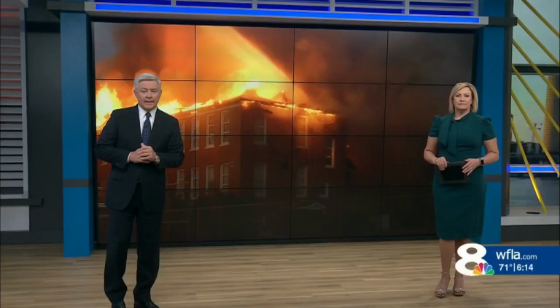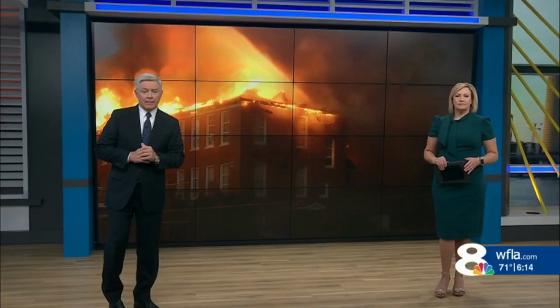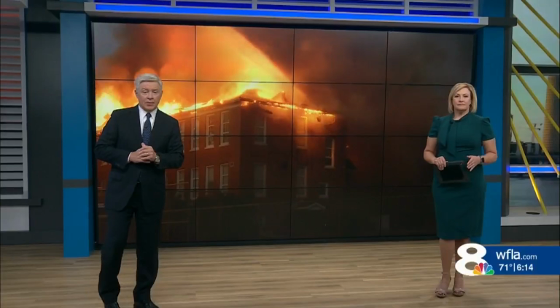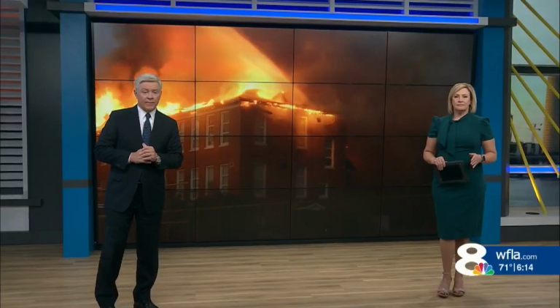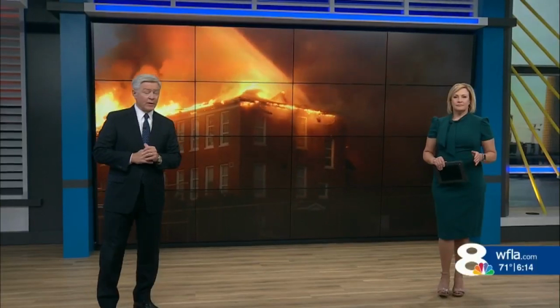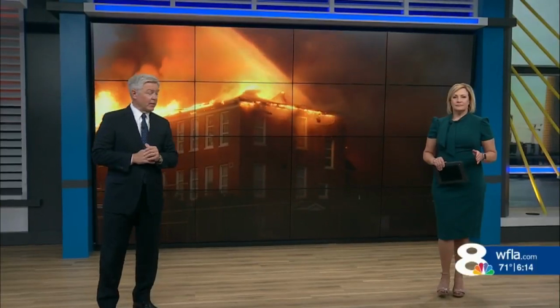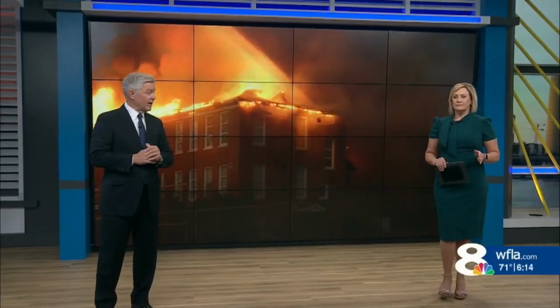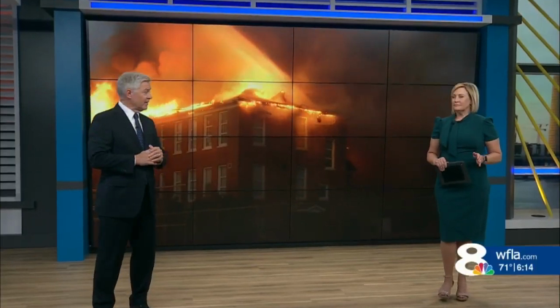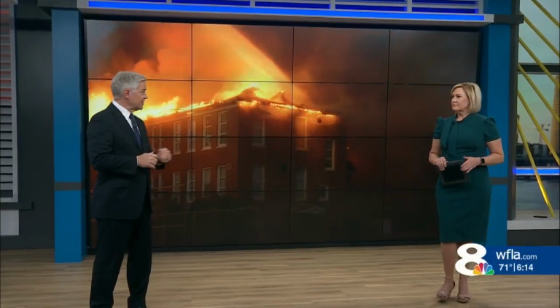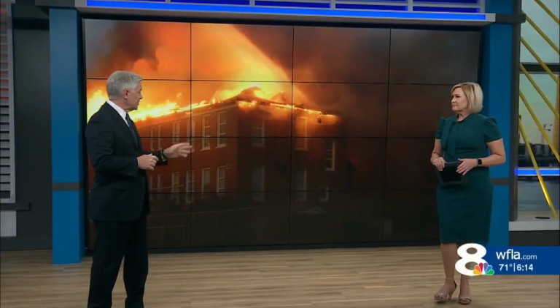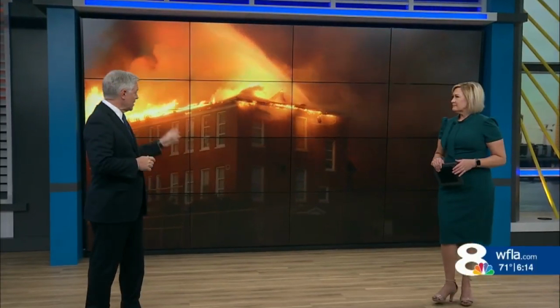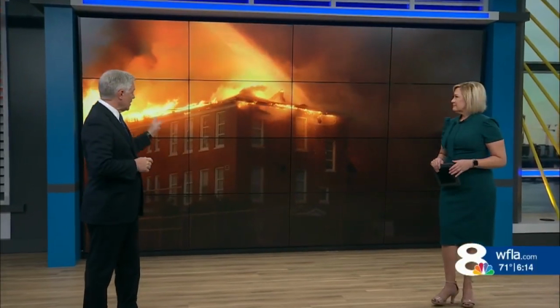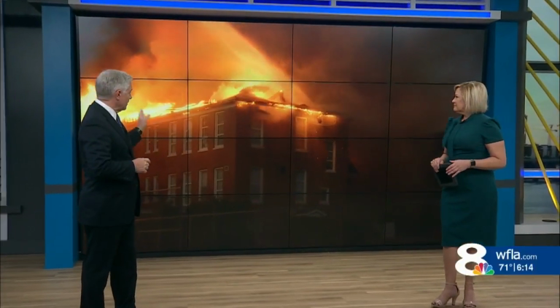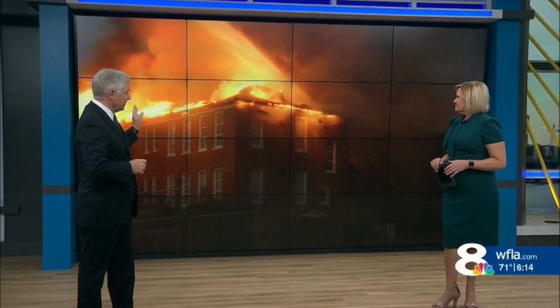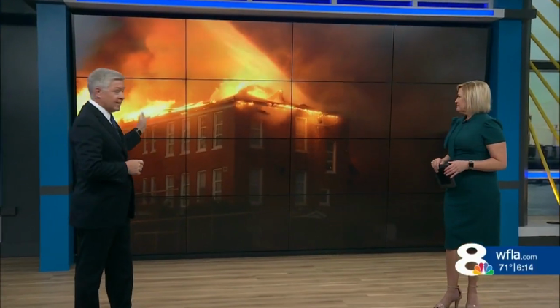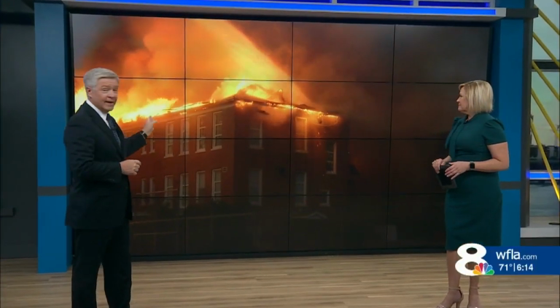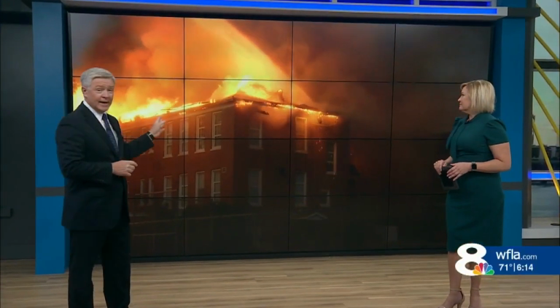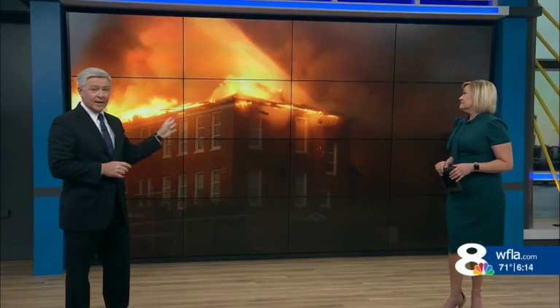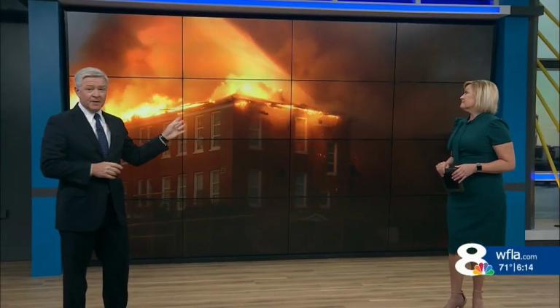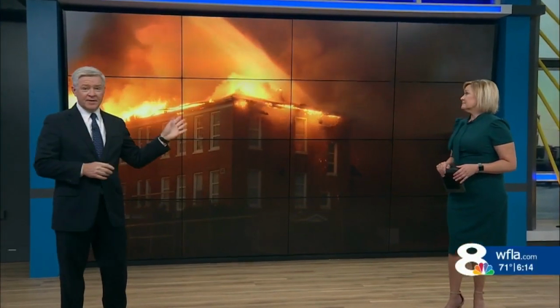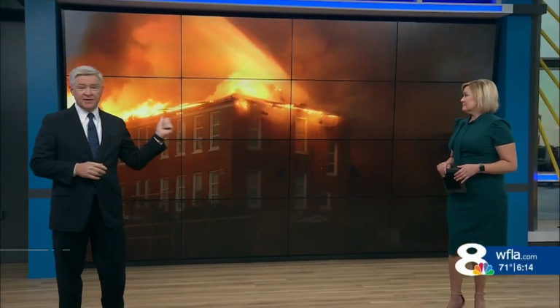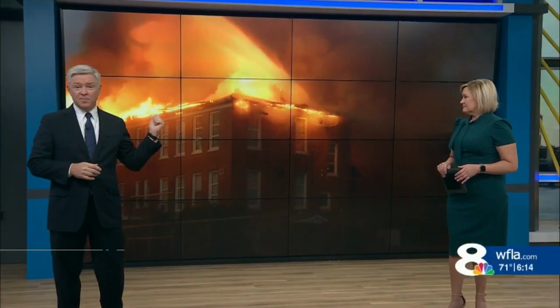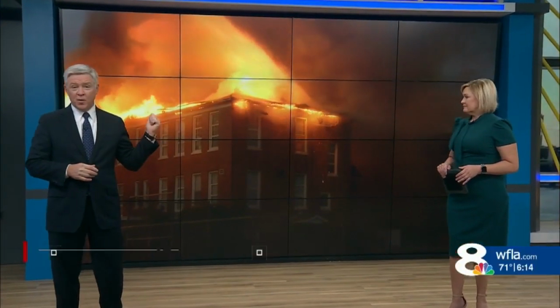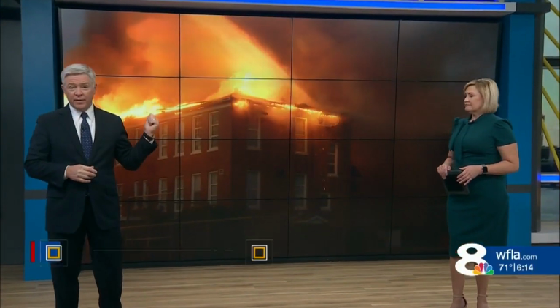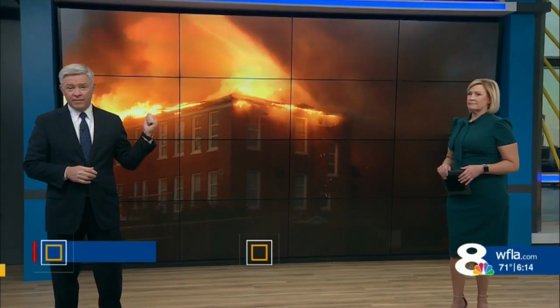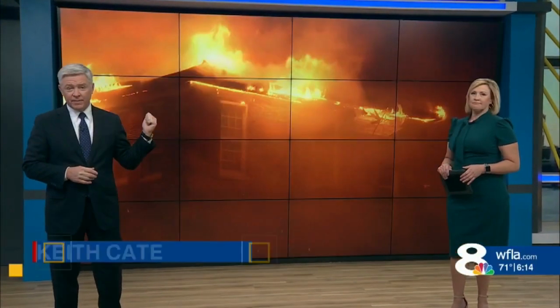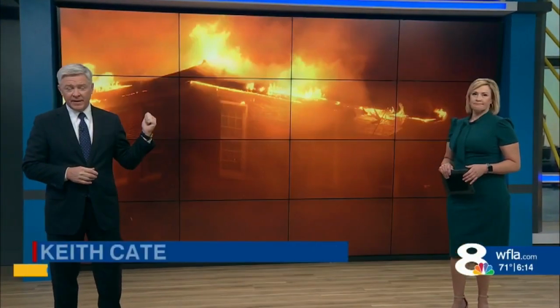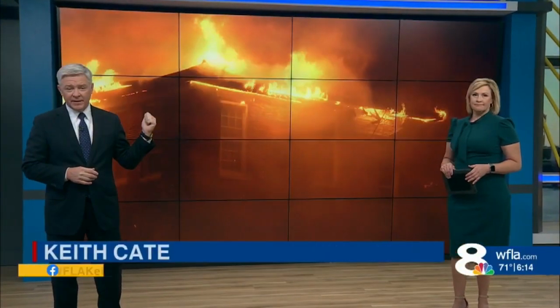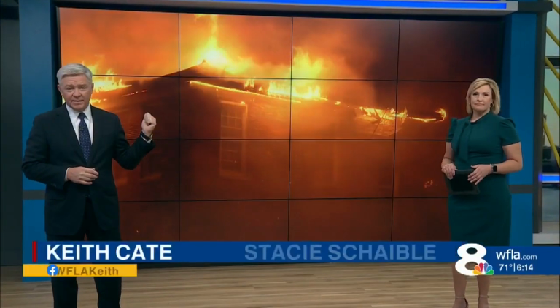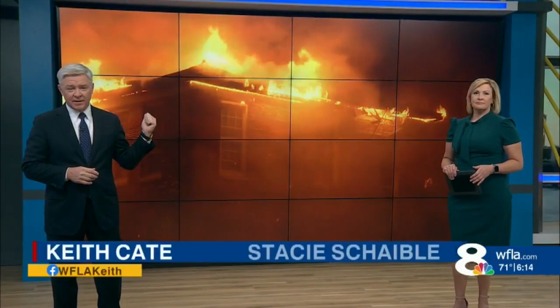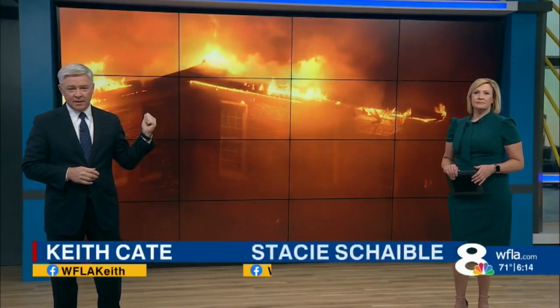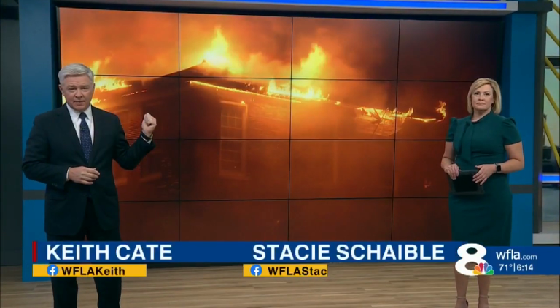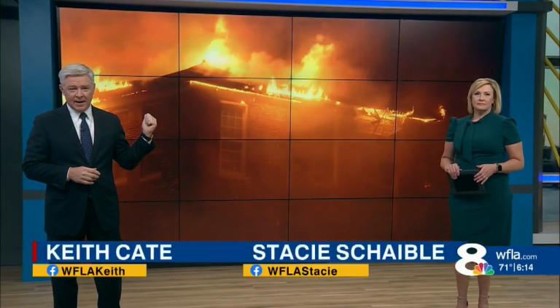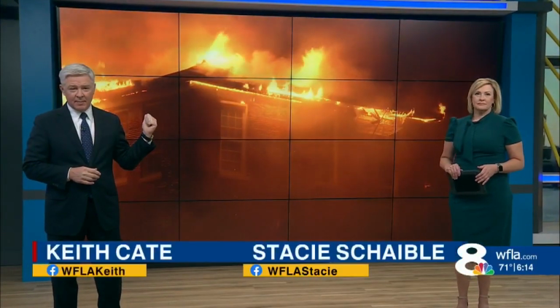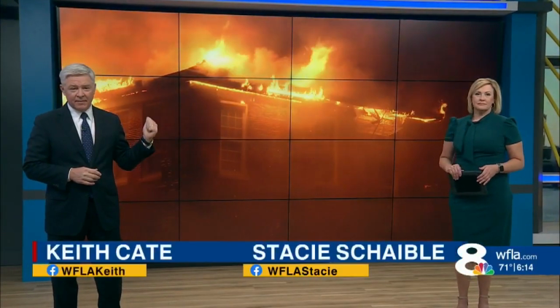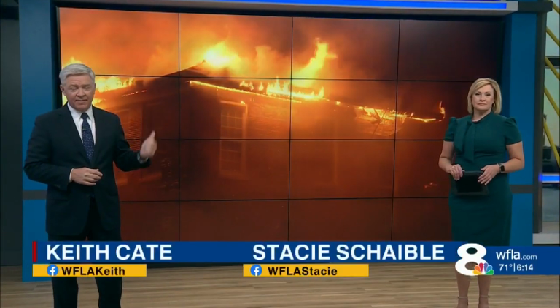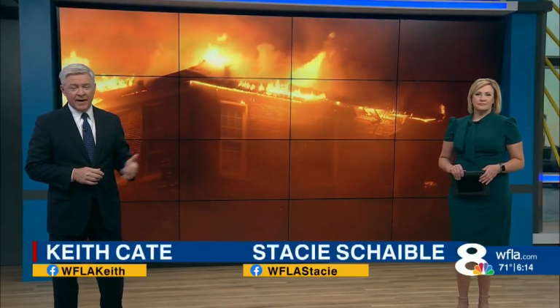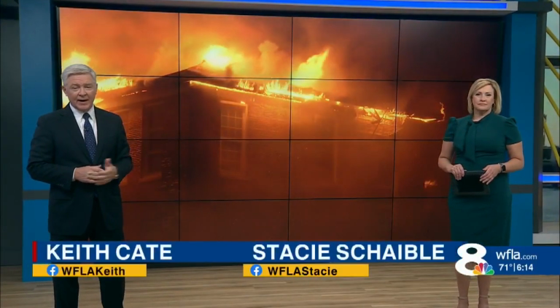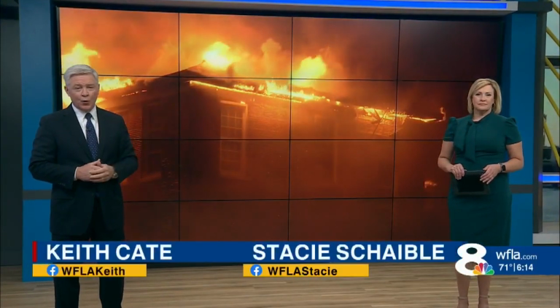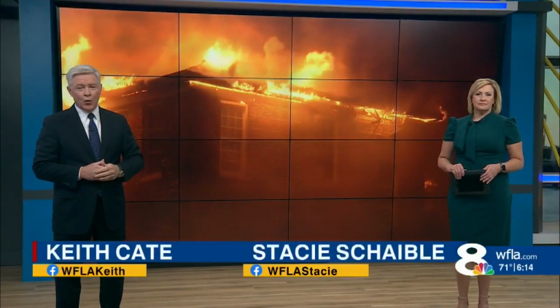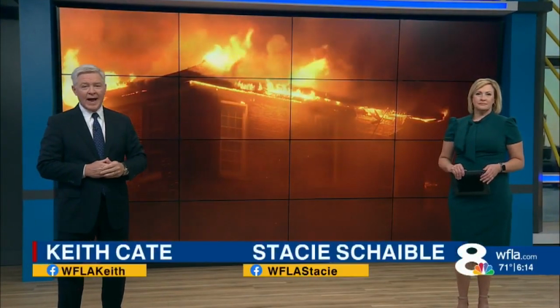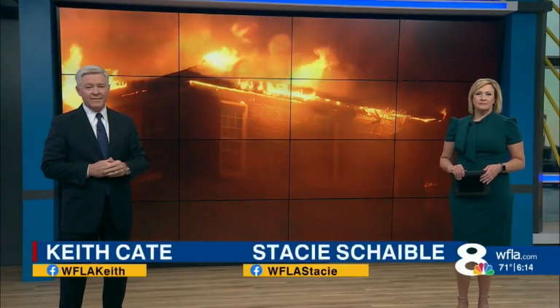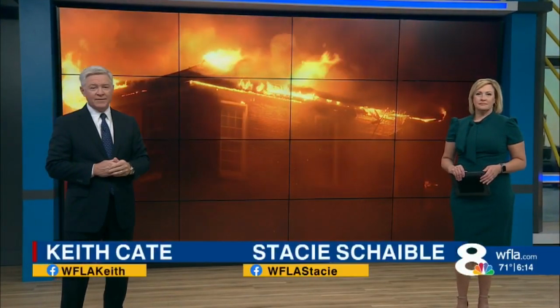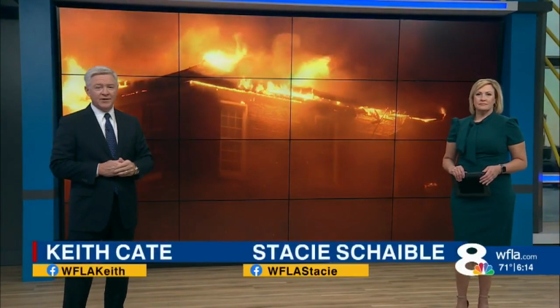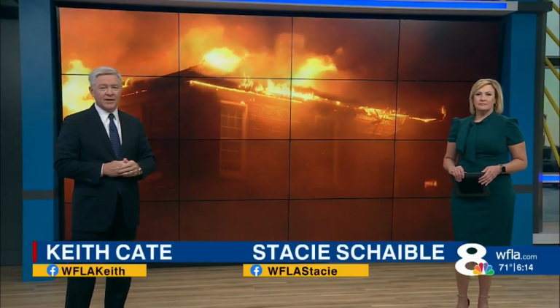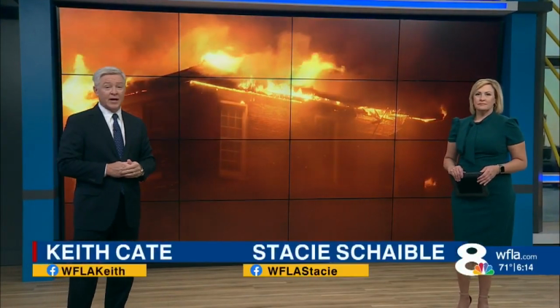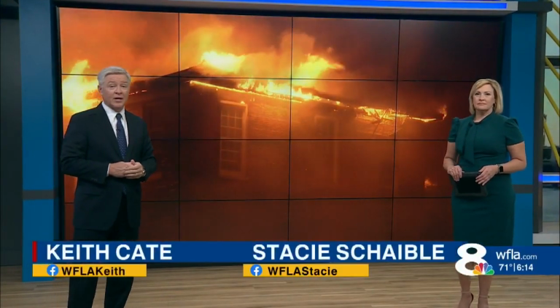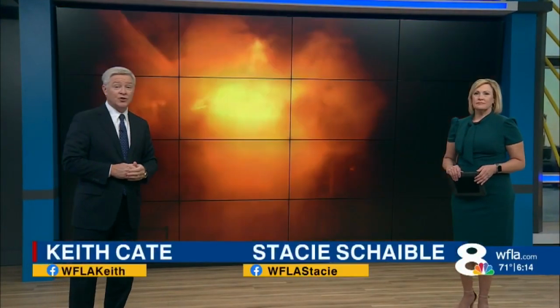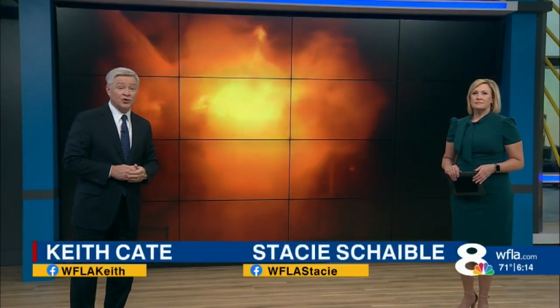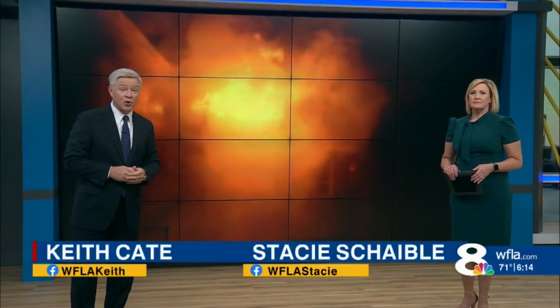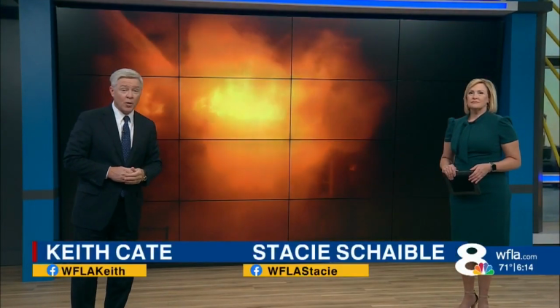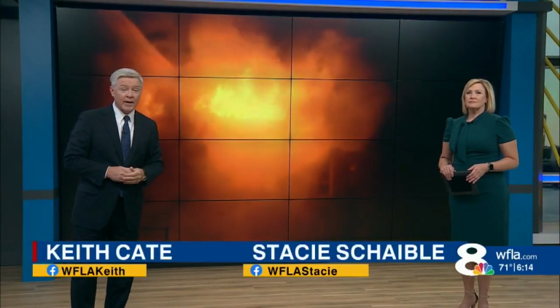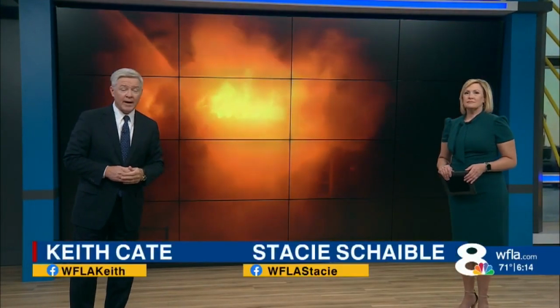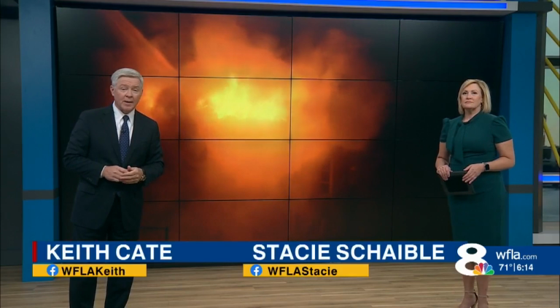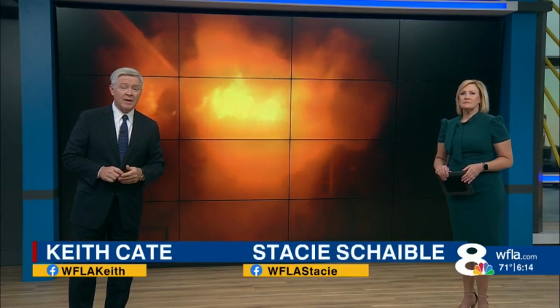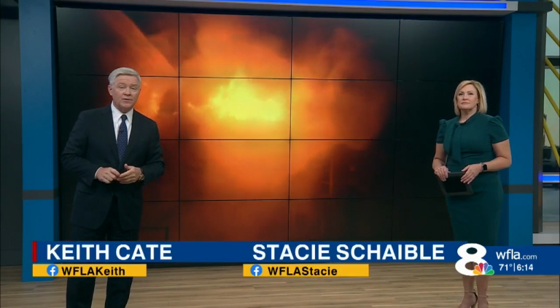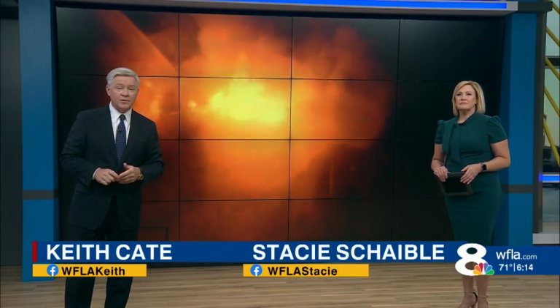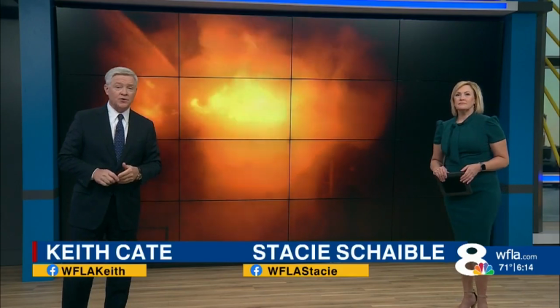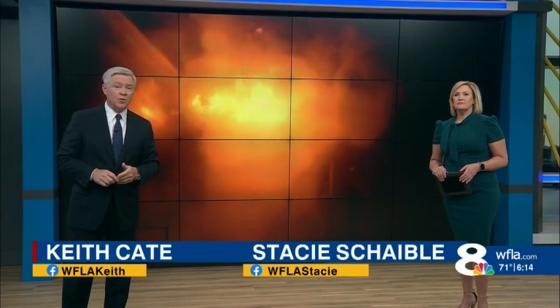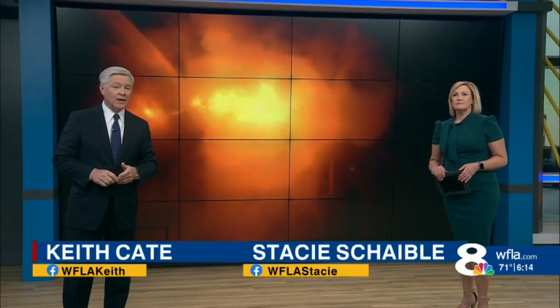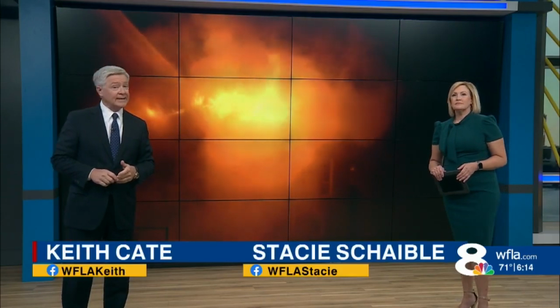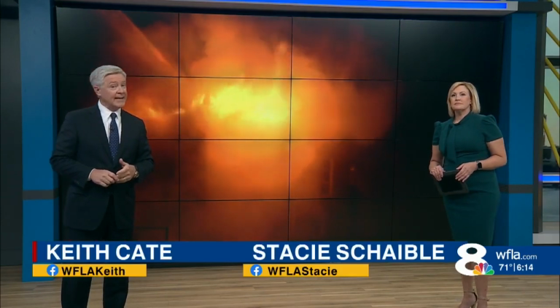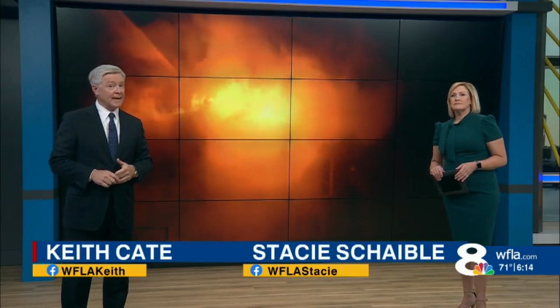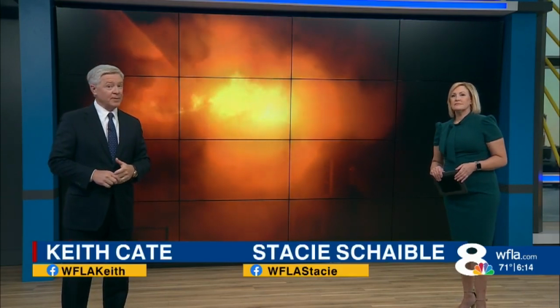Well, if you're here, this is hard to forget. I mean, this is more than three years ago now, but fire ravaging a historic elementary school in Tampa.